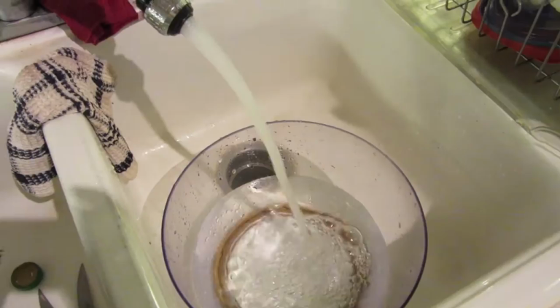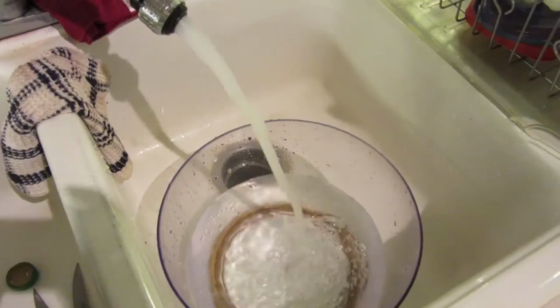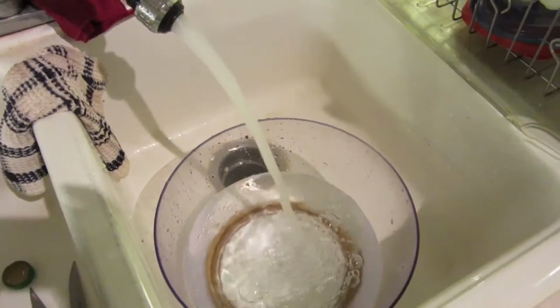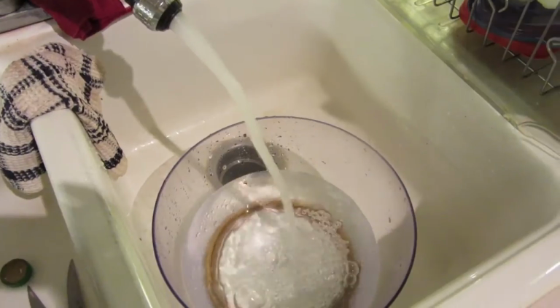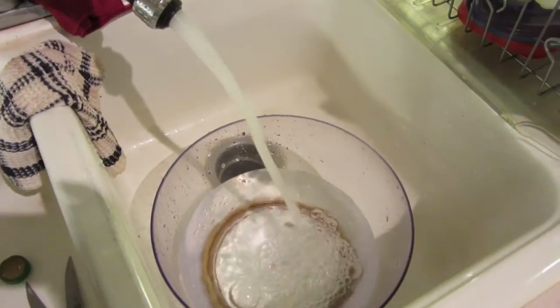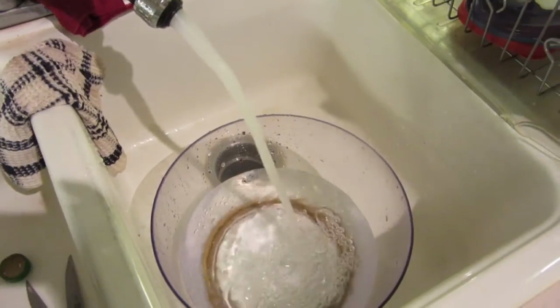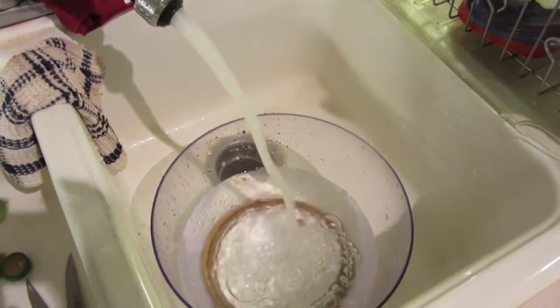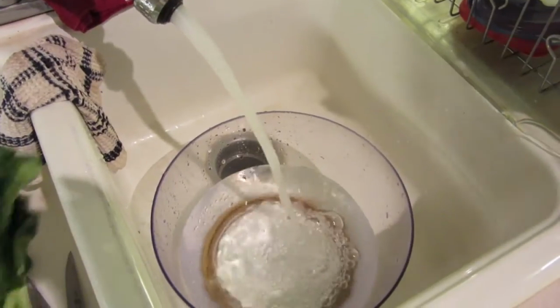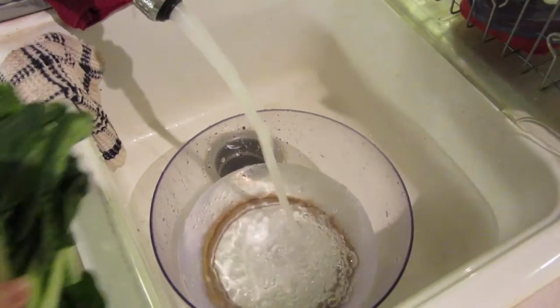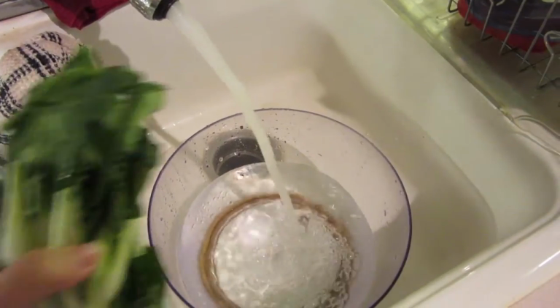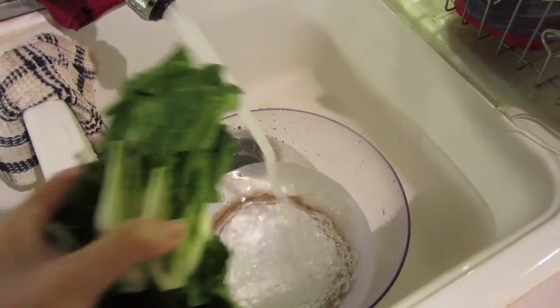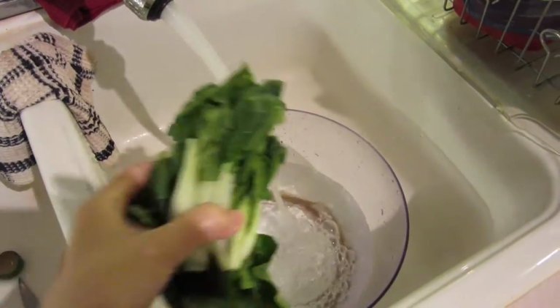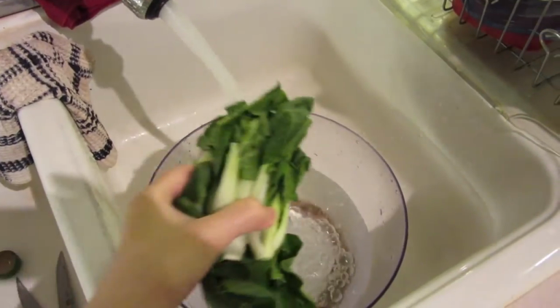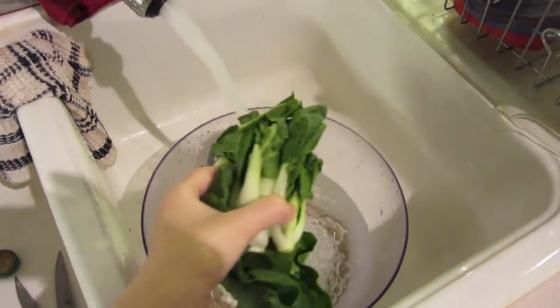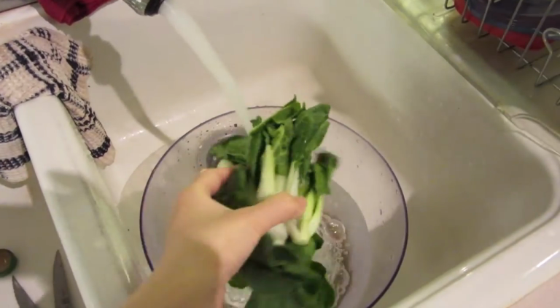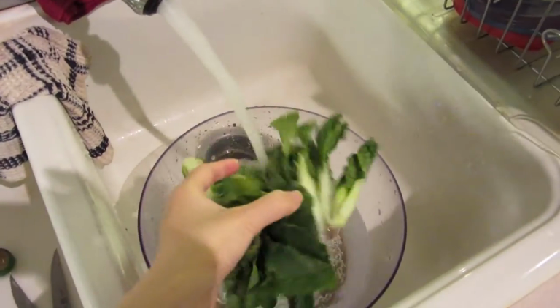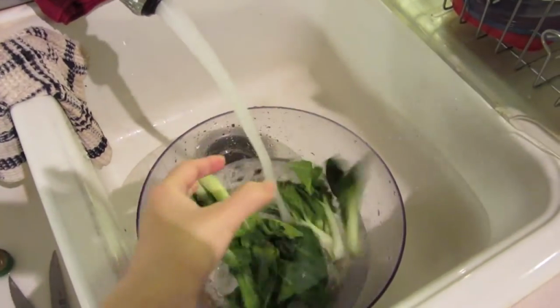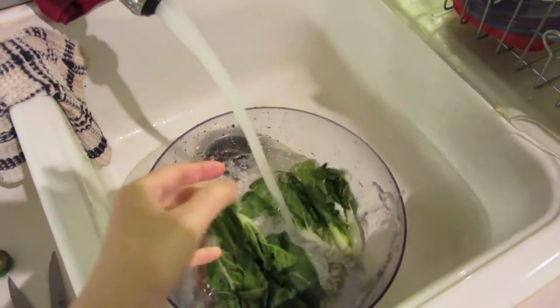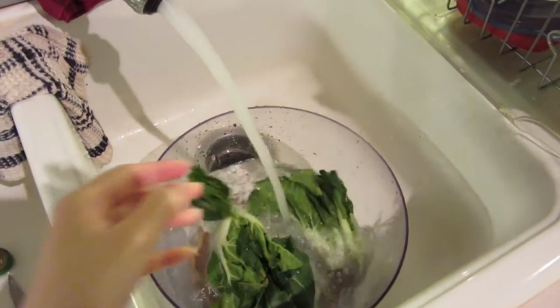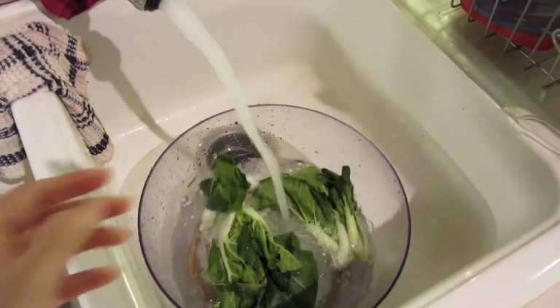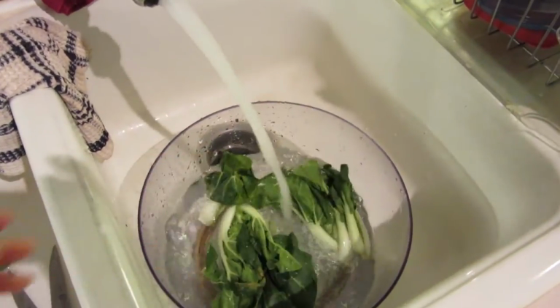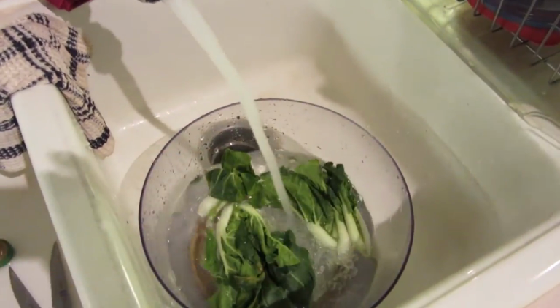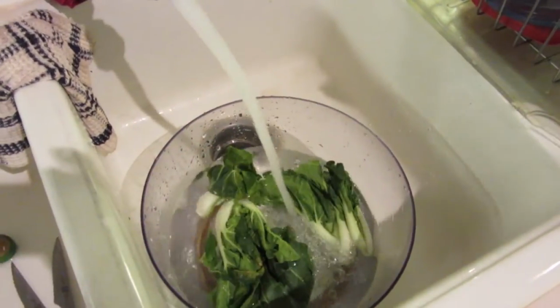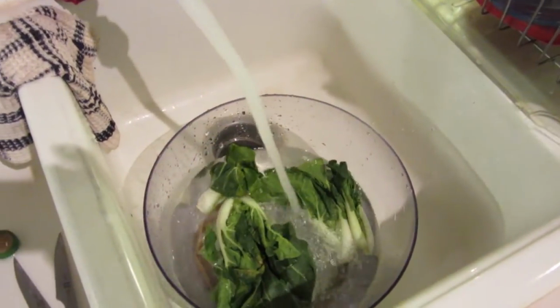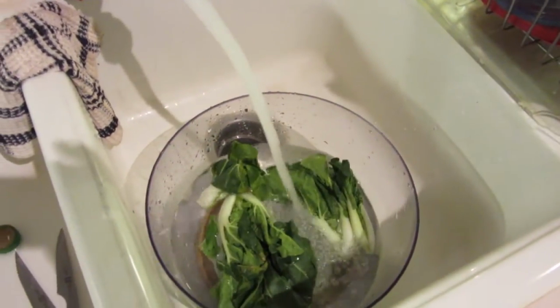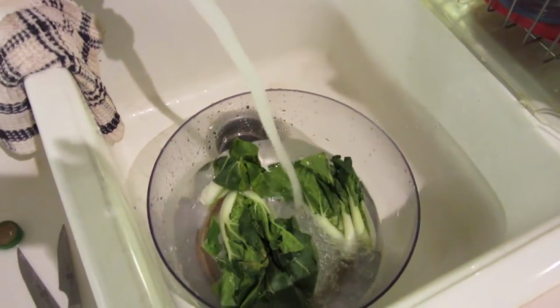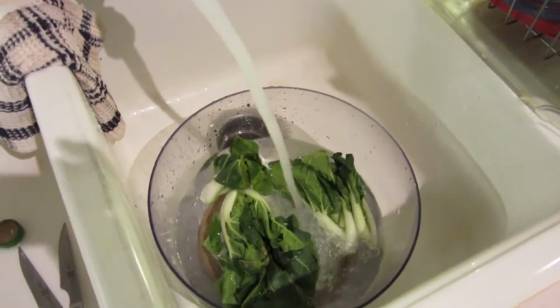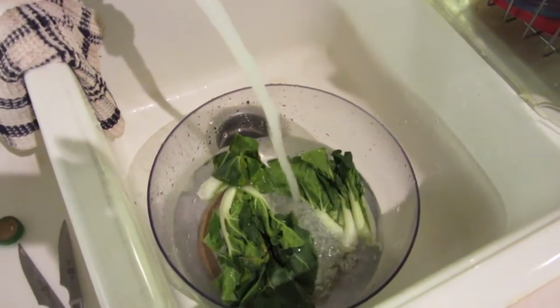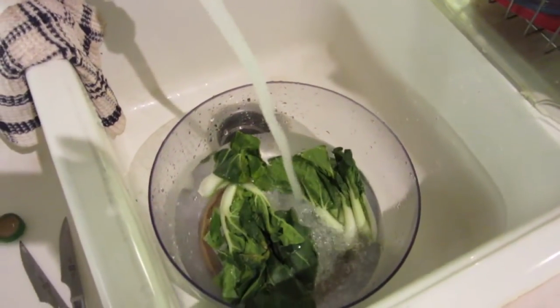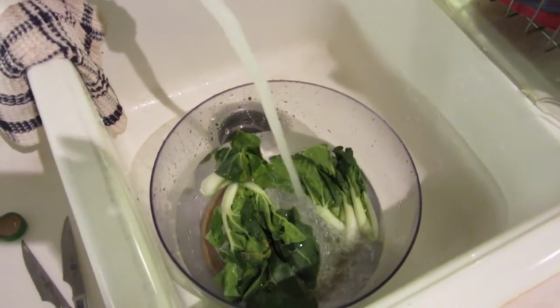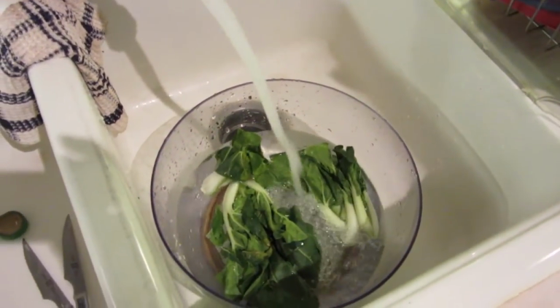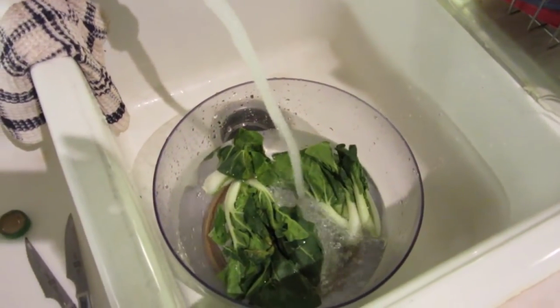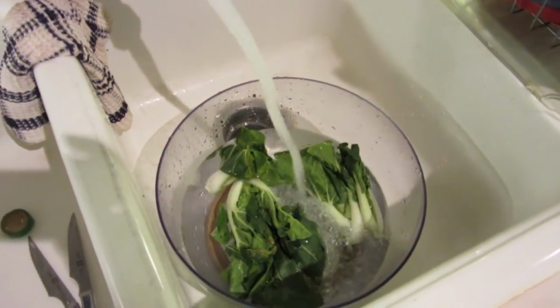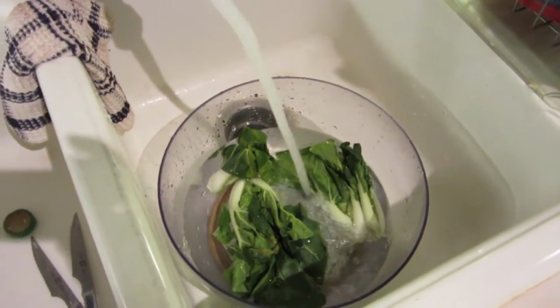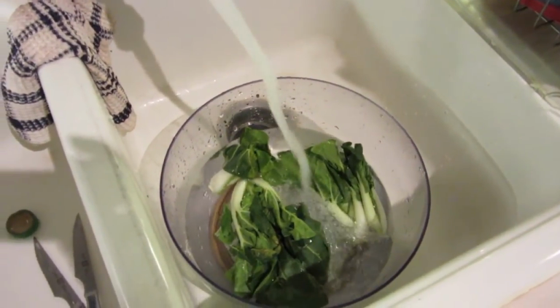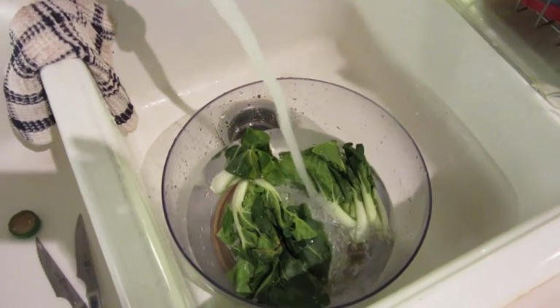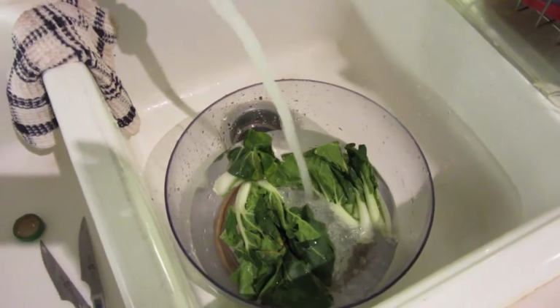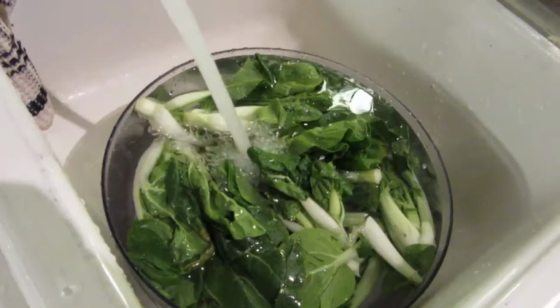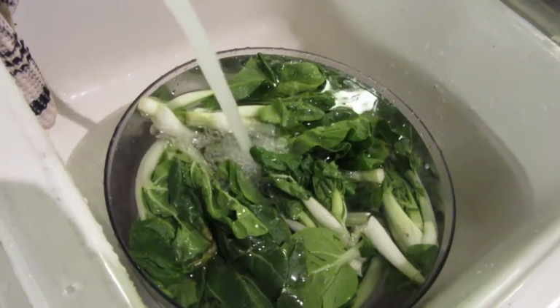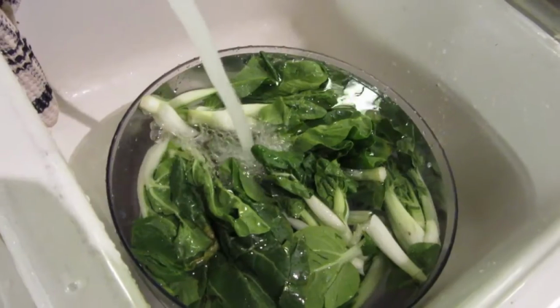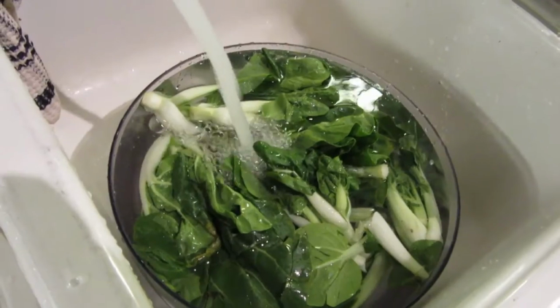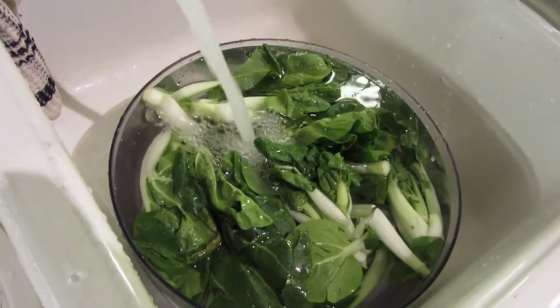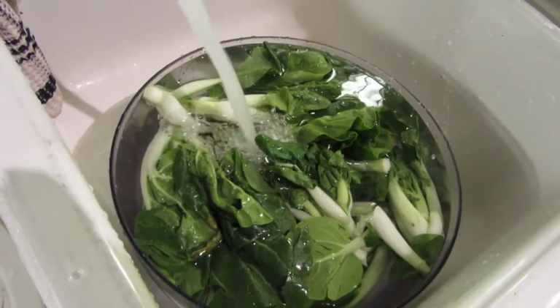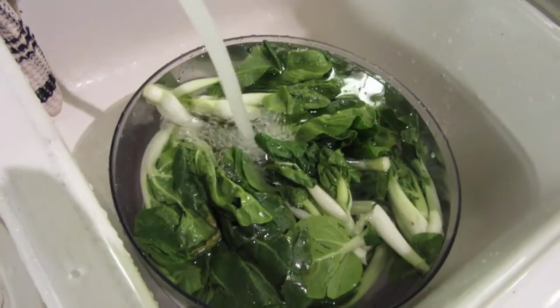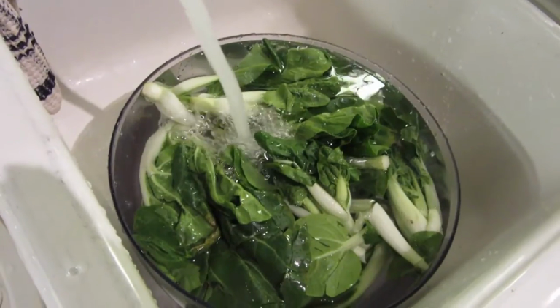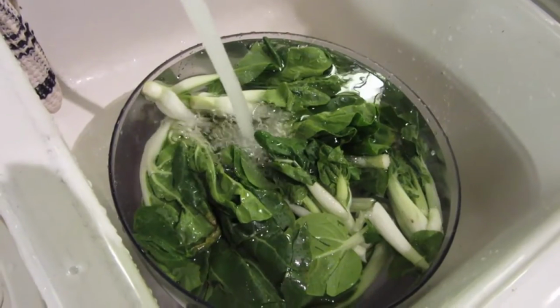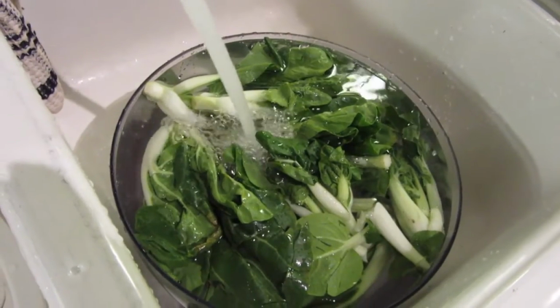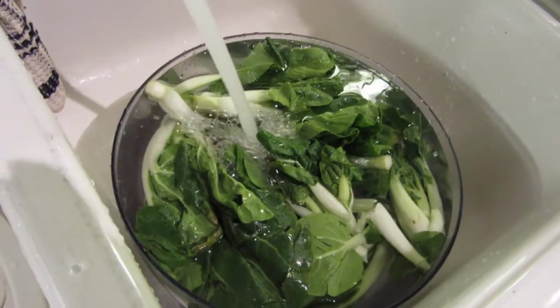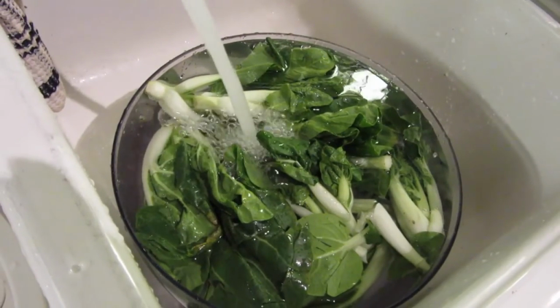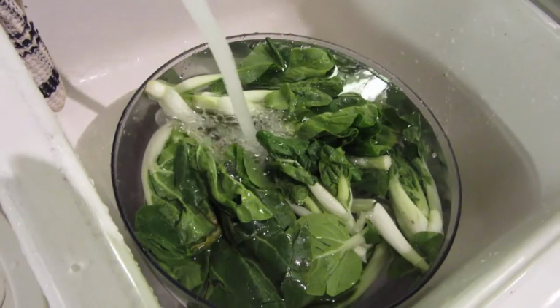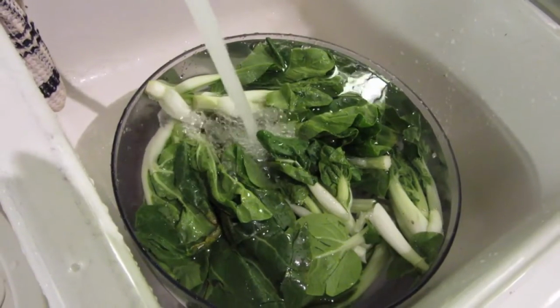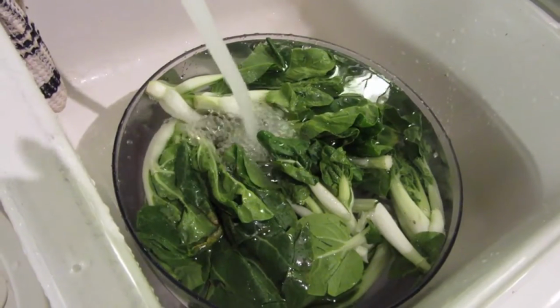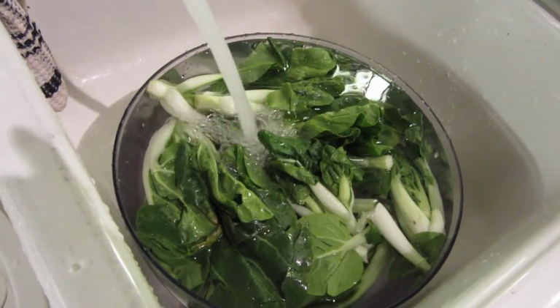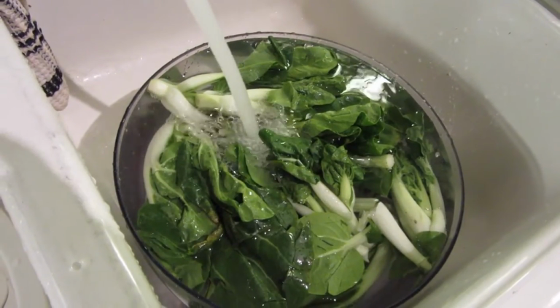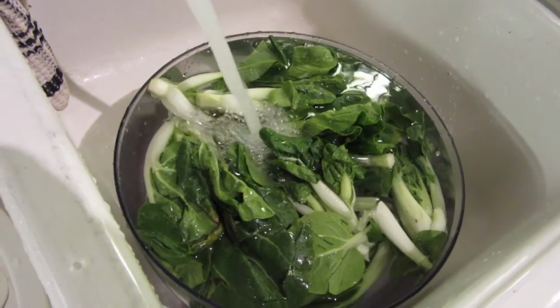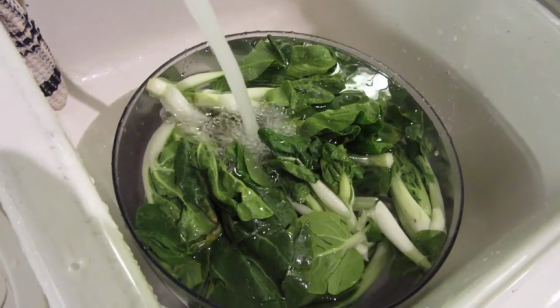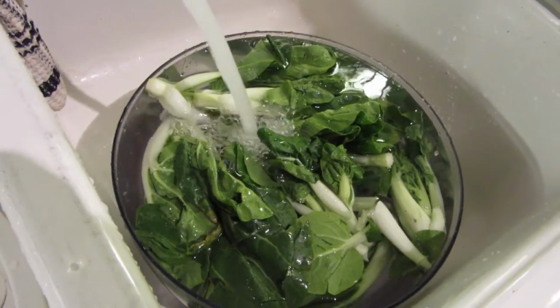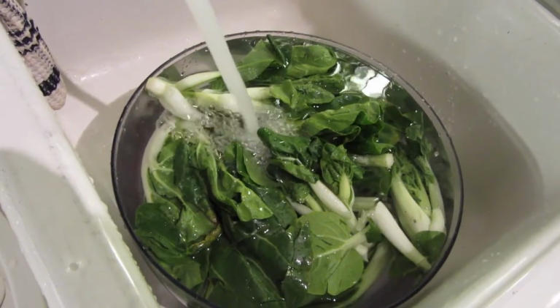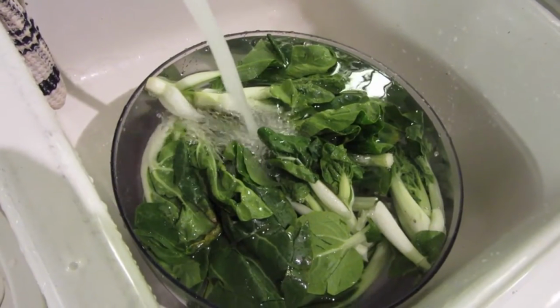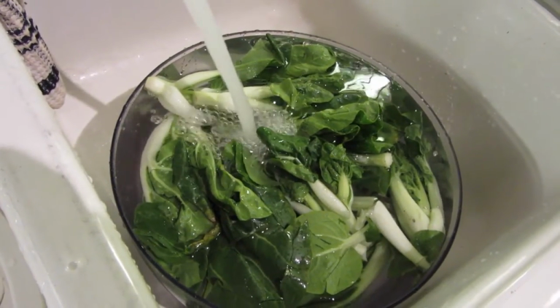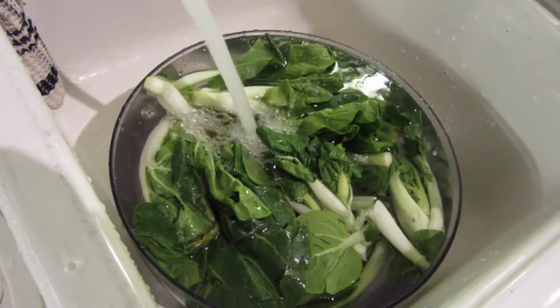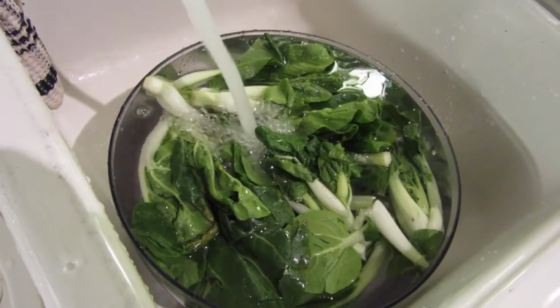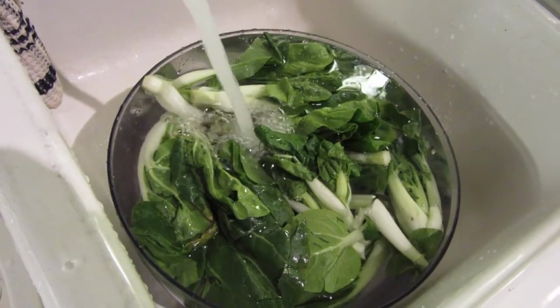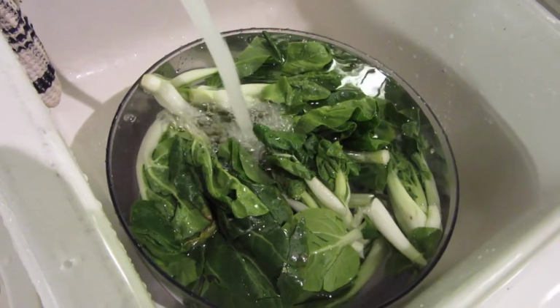At this point, you can start multitasking. While the noodles are boiling, you can start washing your vegetables.